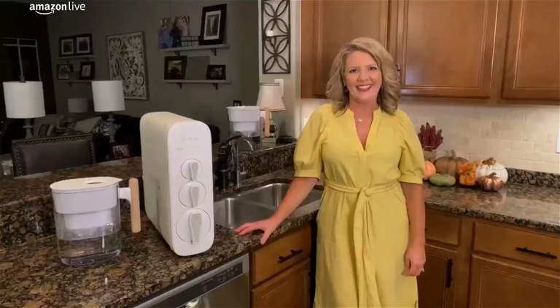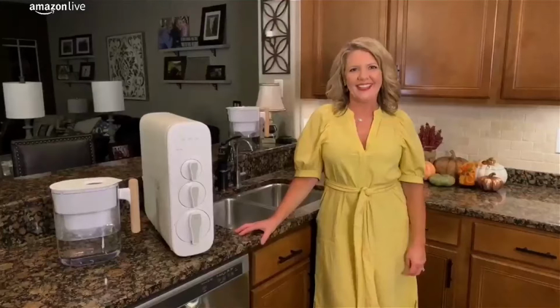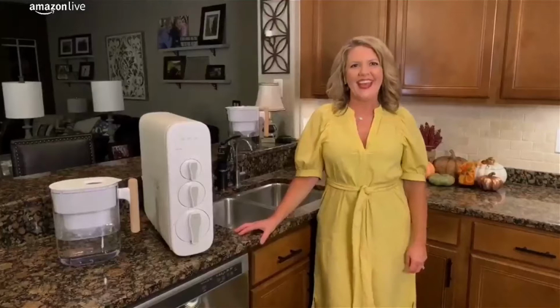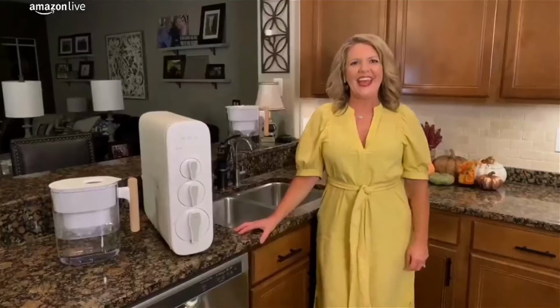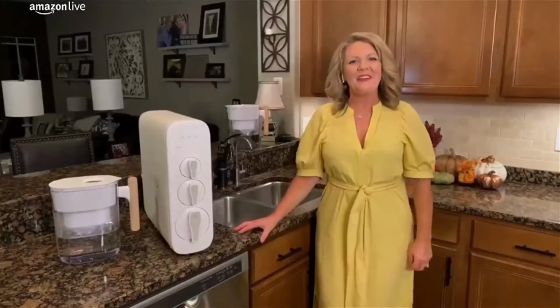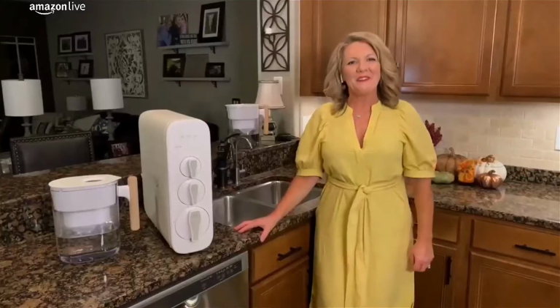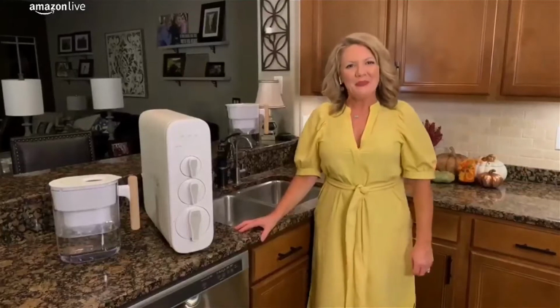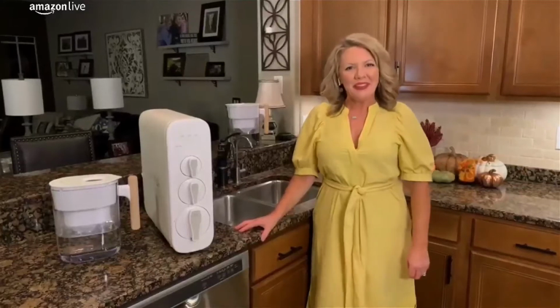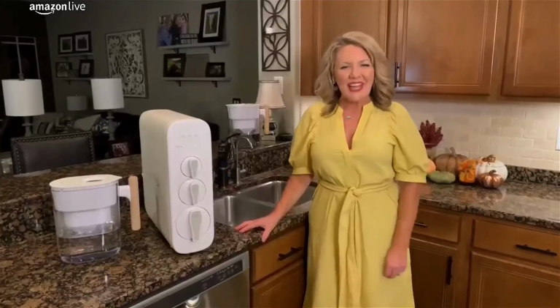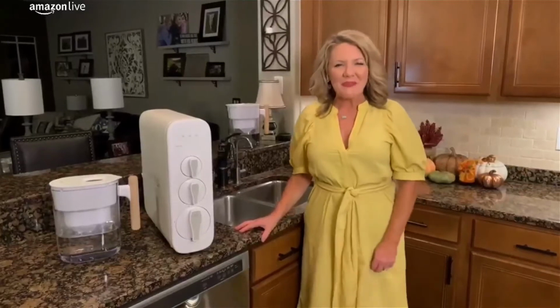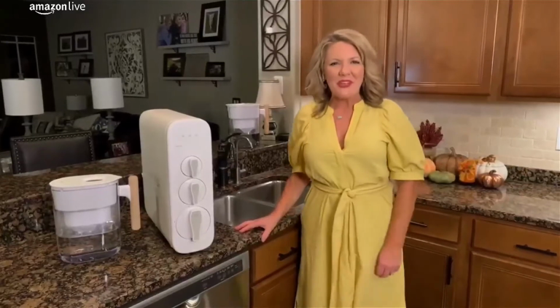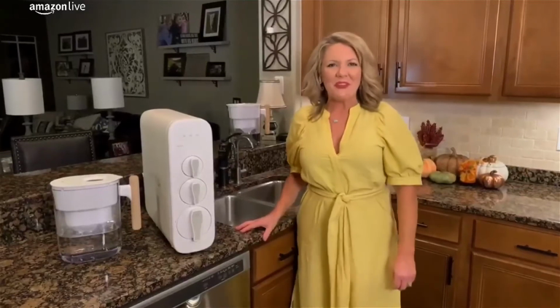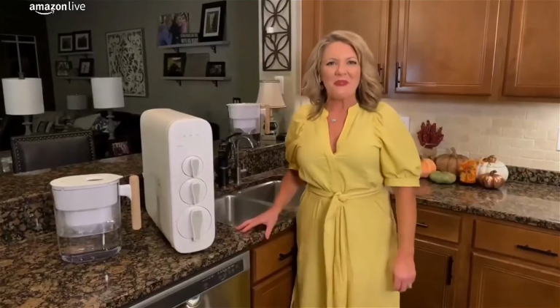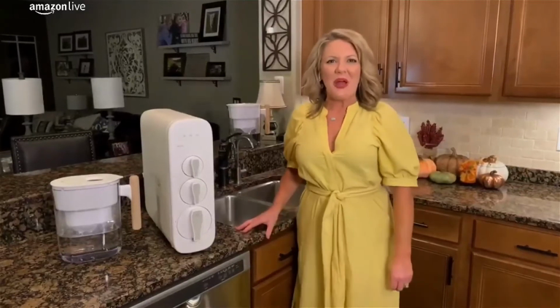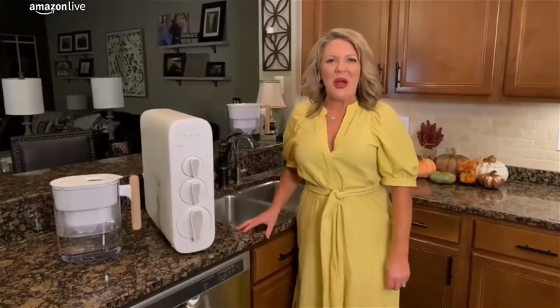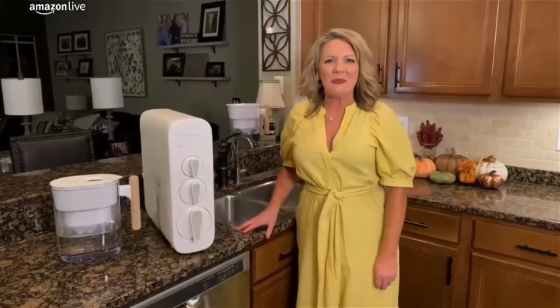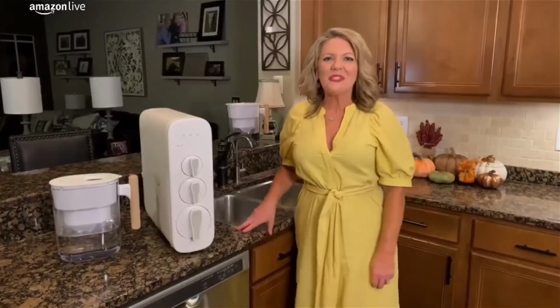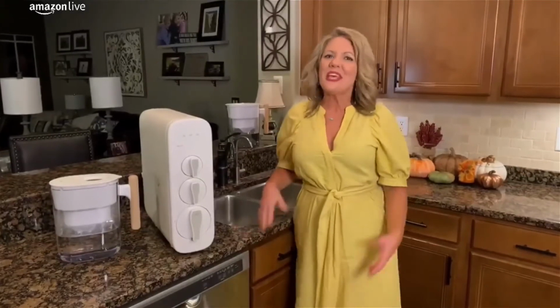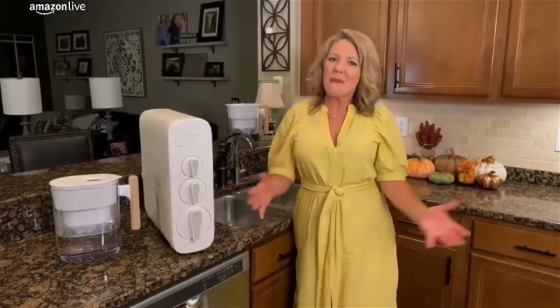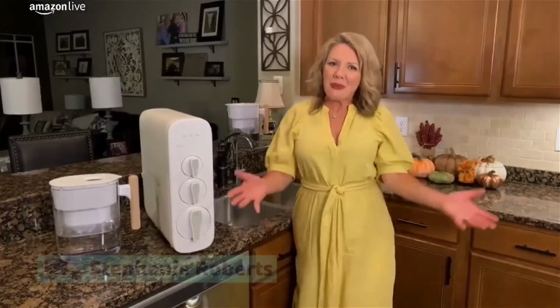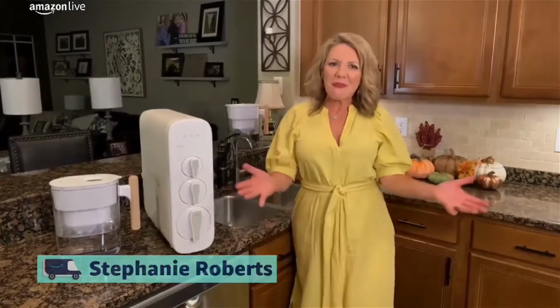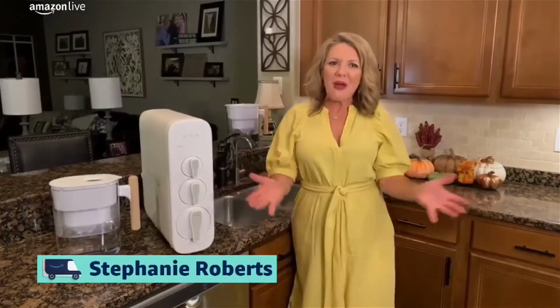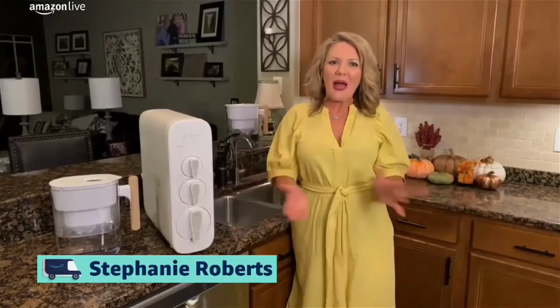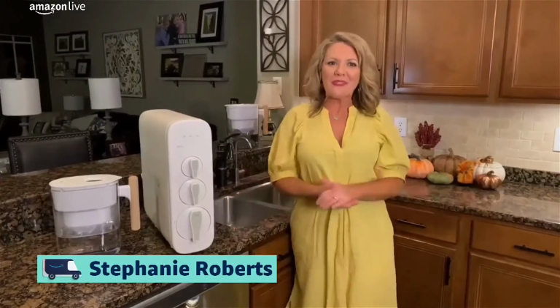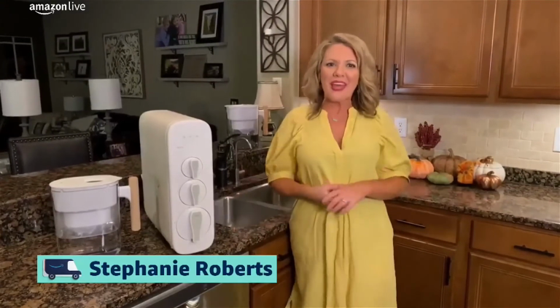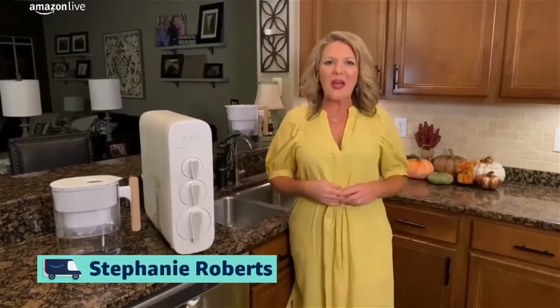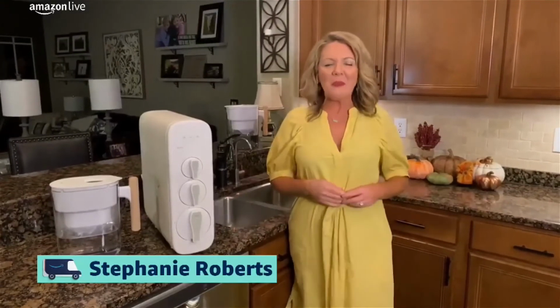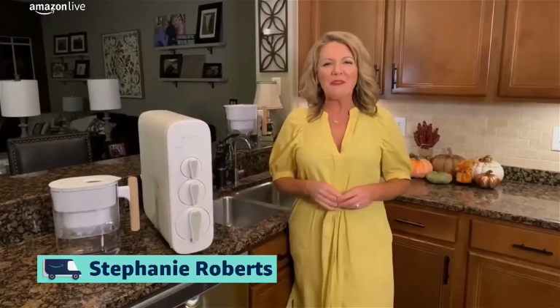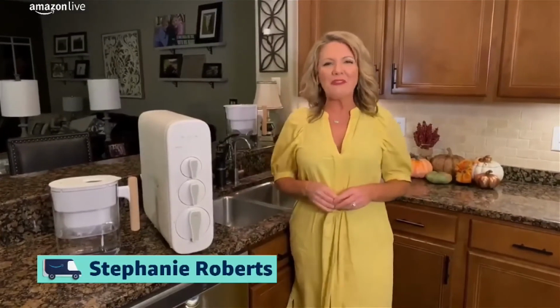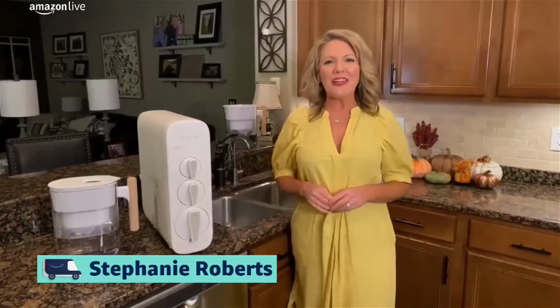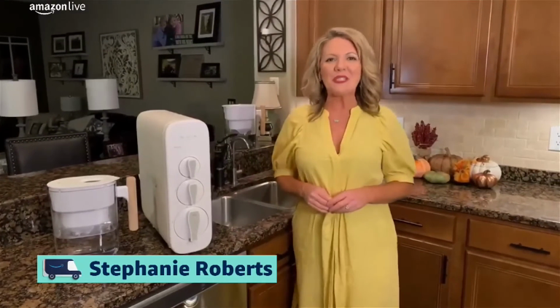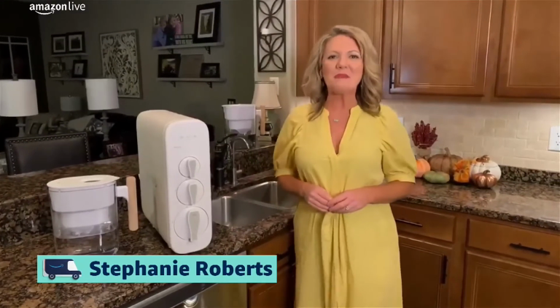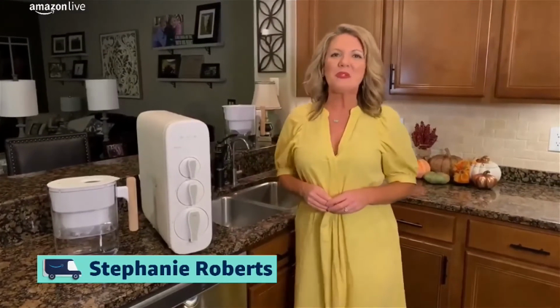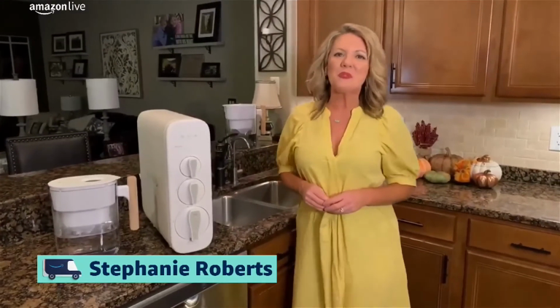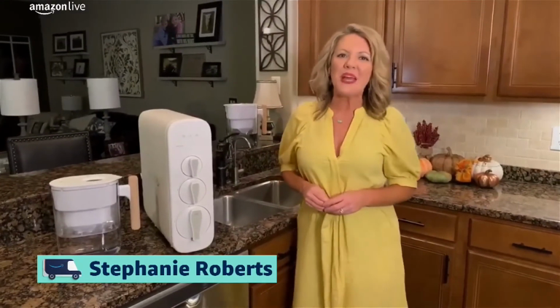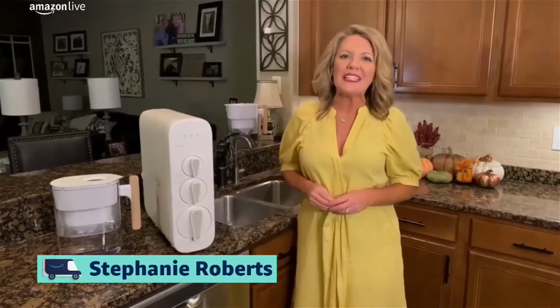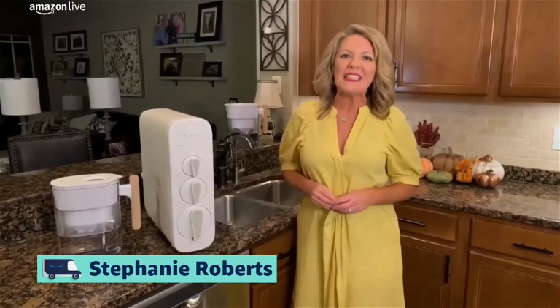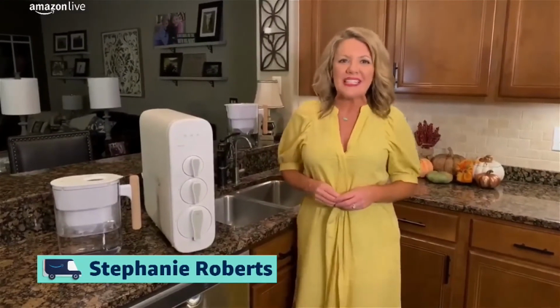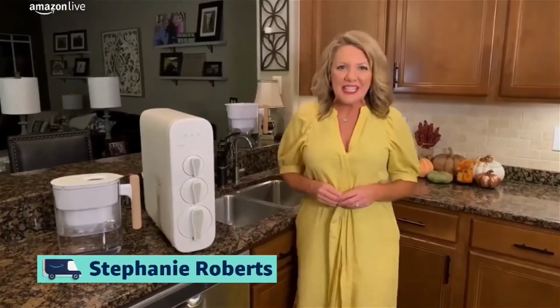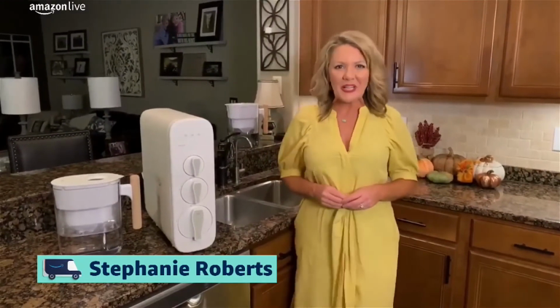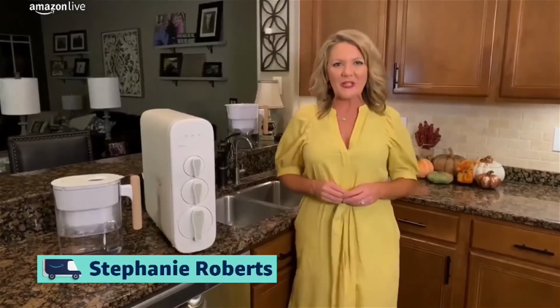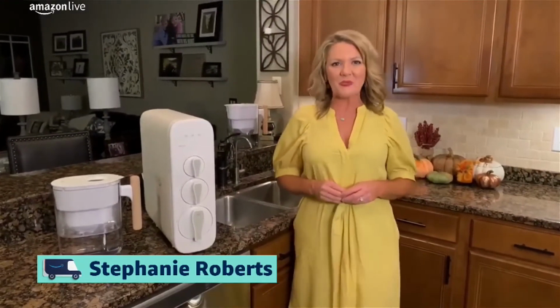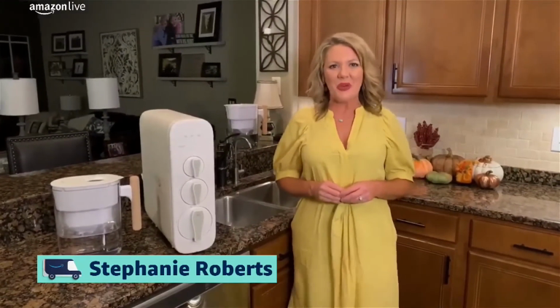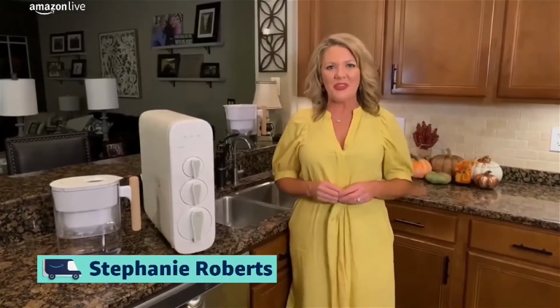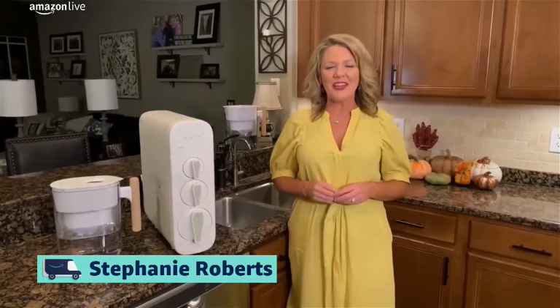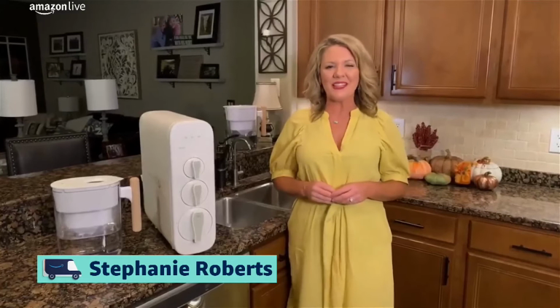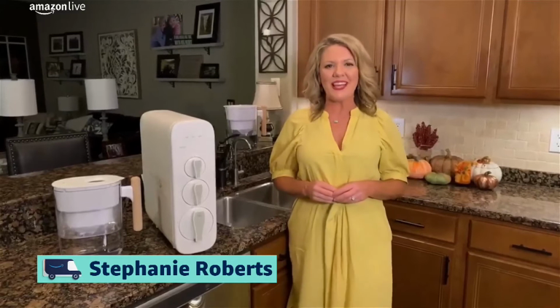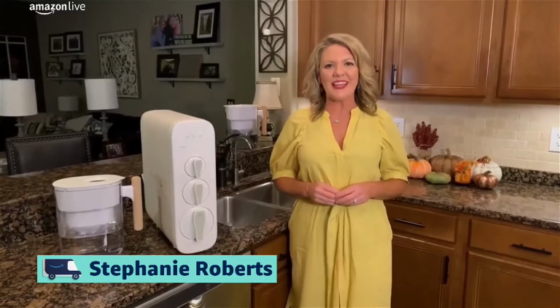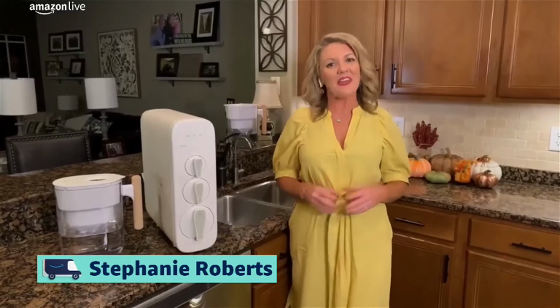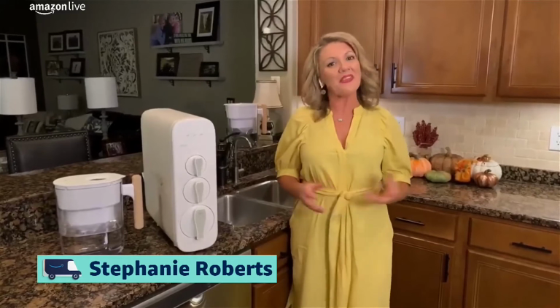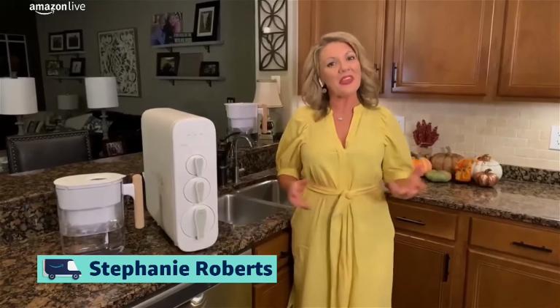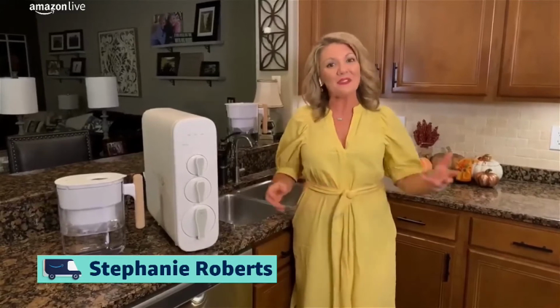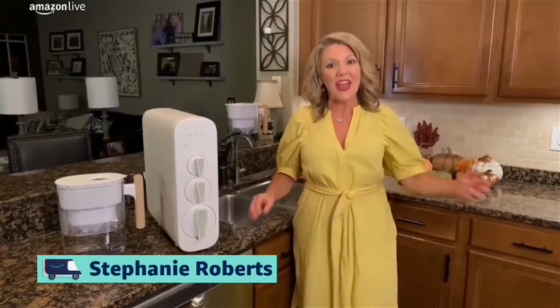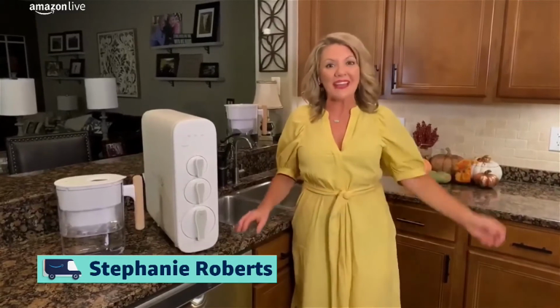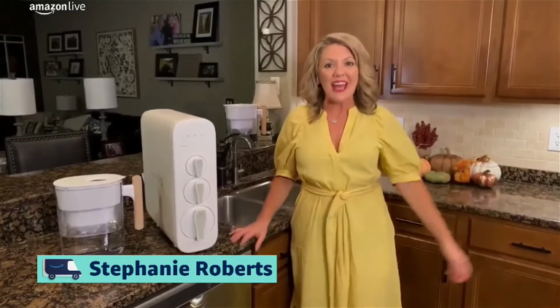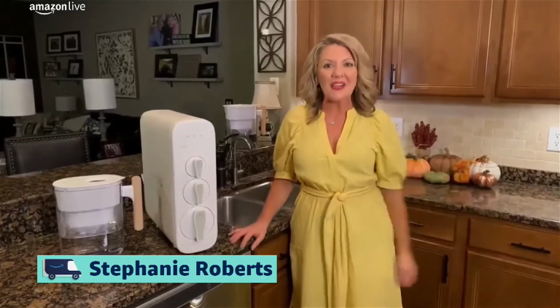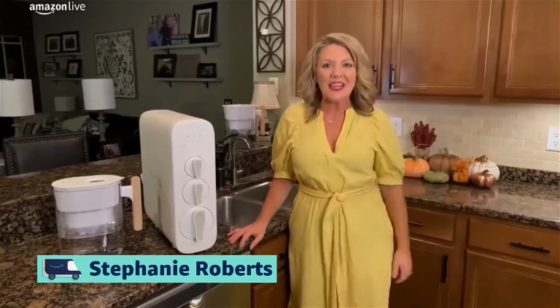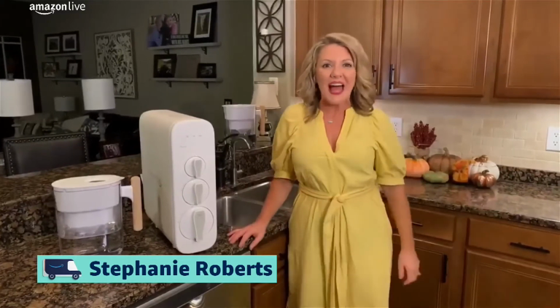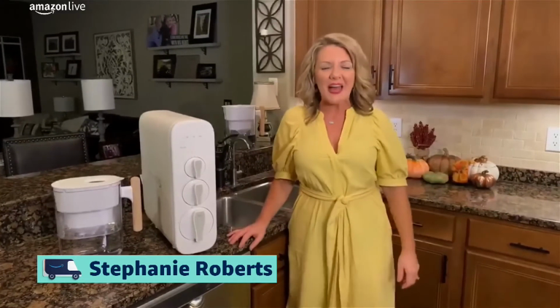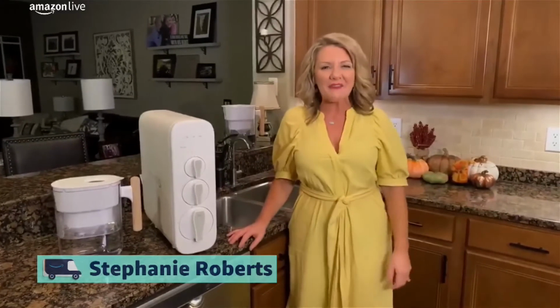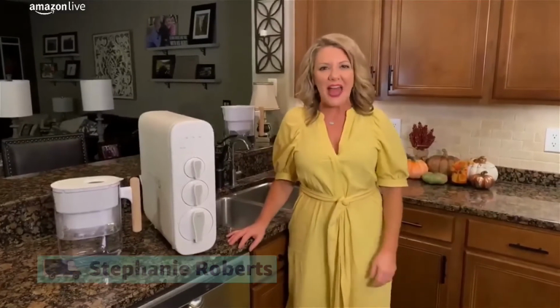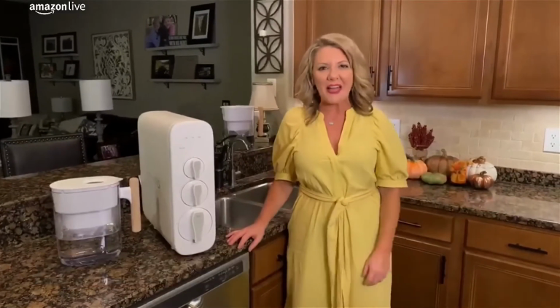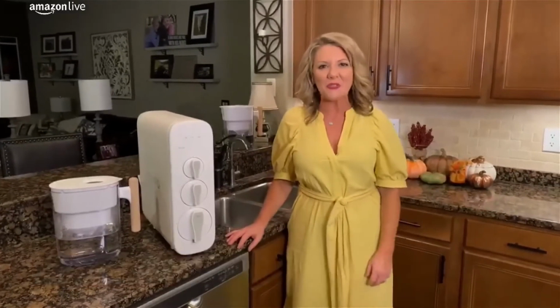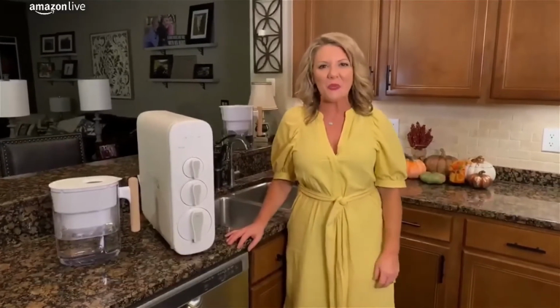Hey everybody, I'm Stephanie Roberts. Happy Prime Day. I hope you're finding some great deals with us and thanks for hanging out live as well.